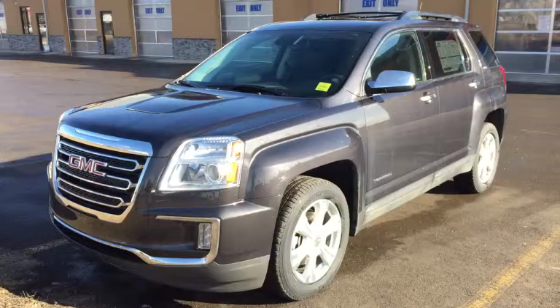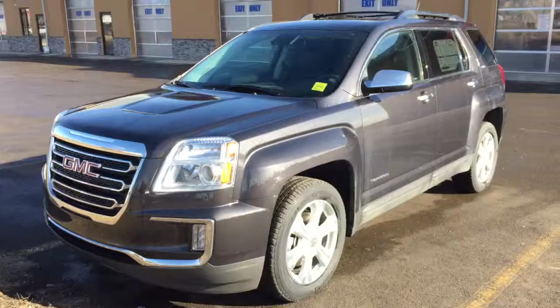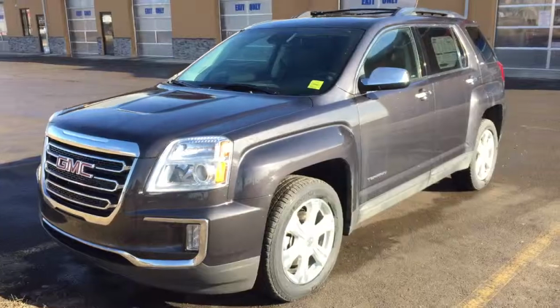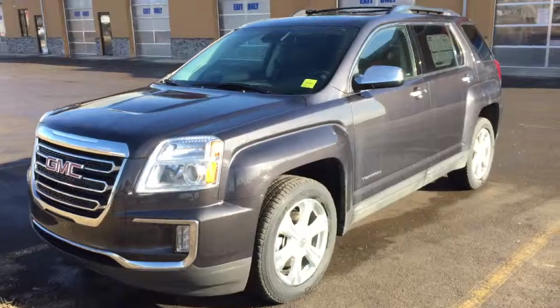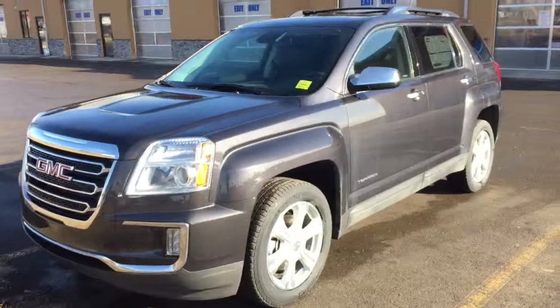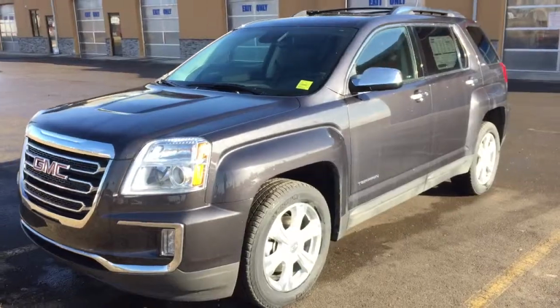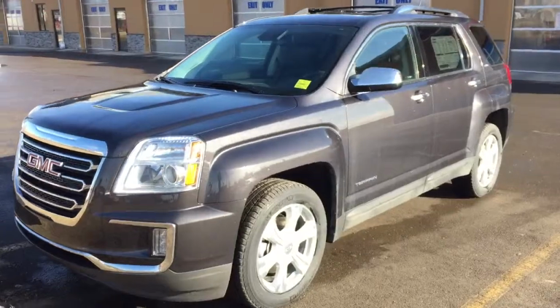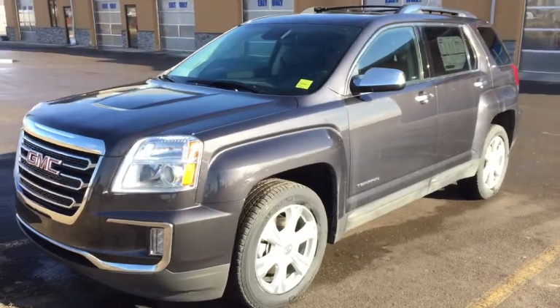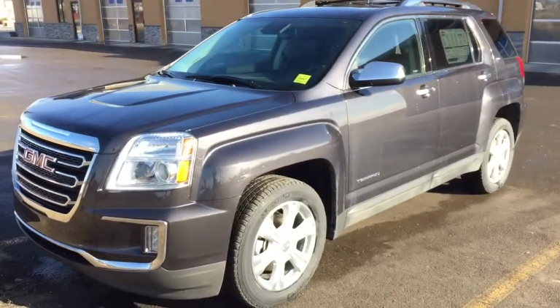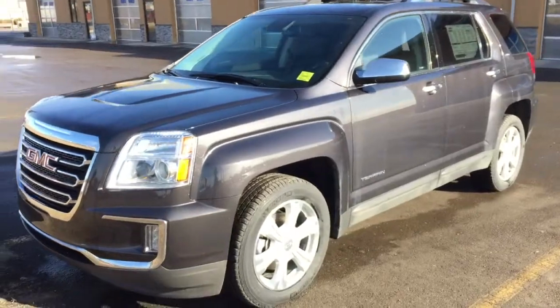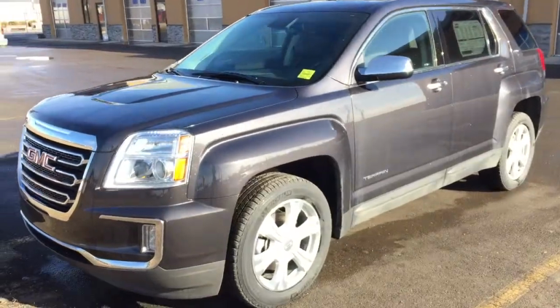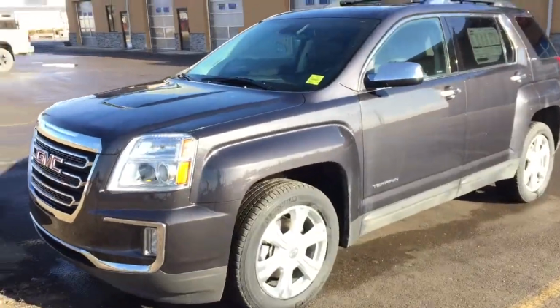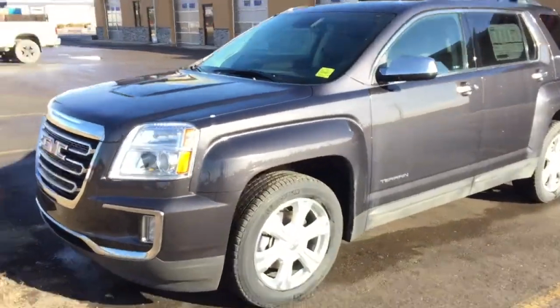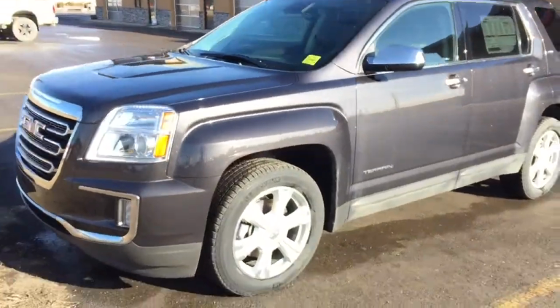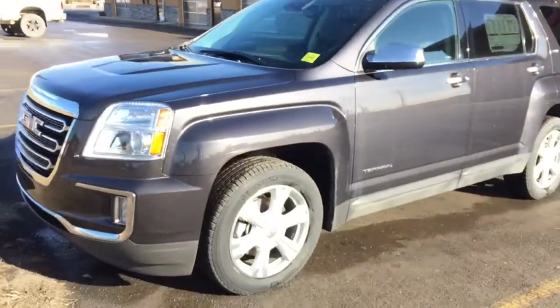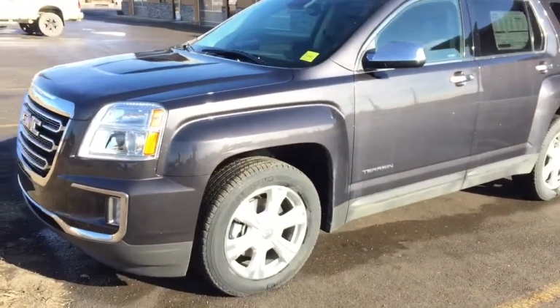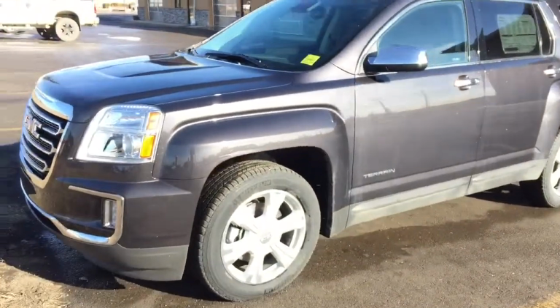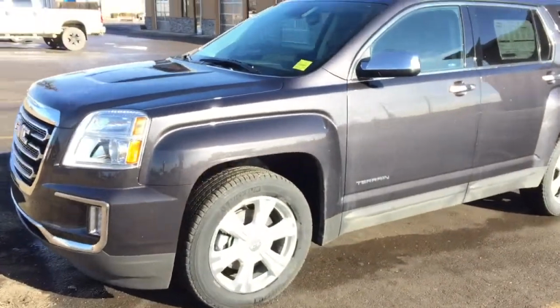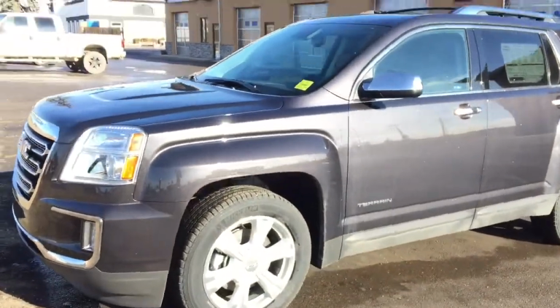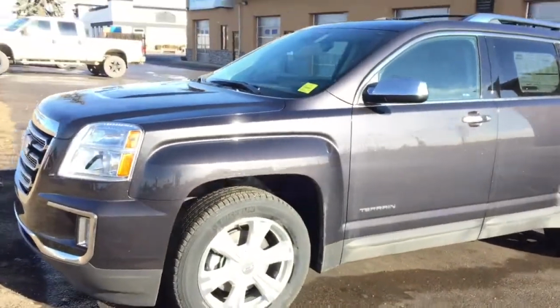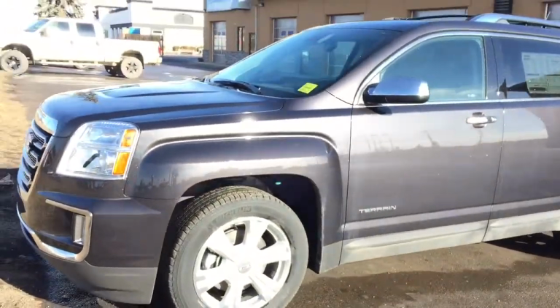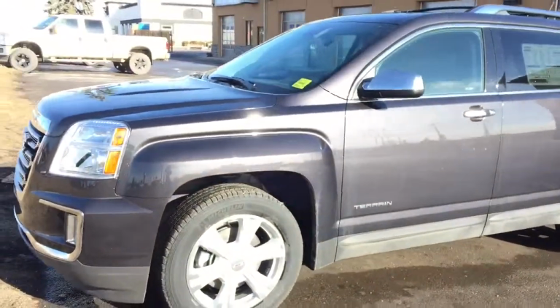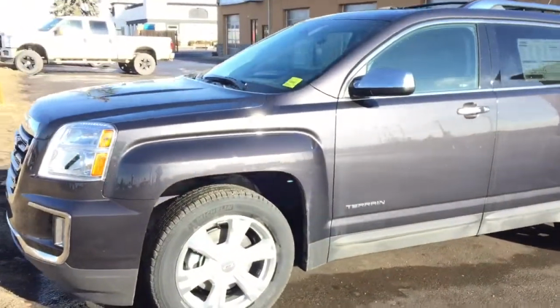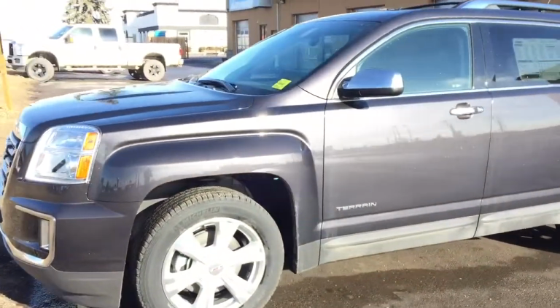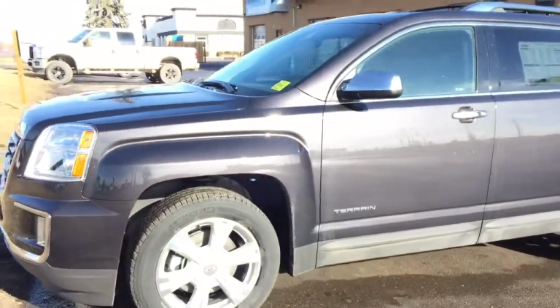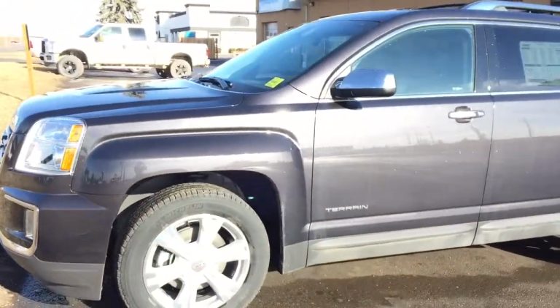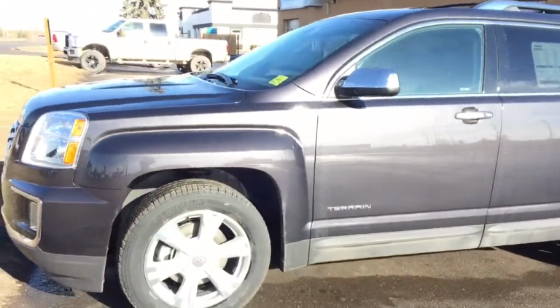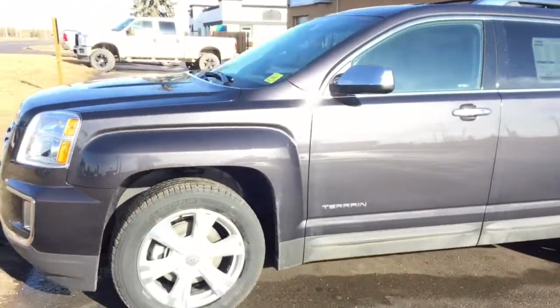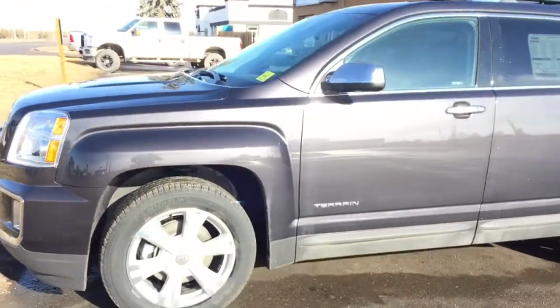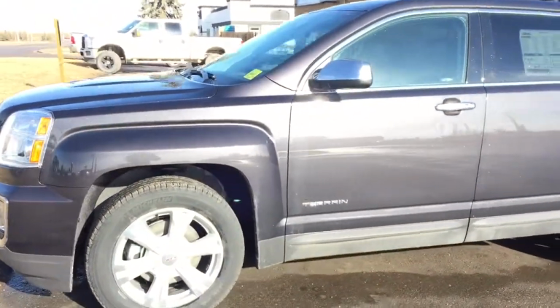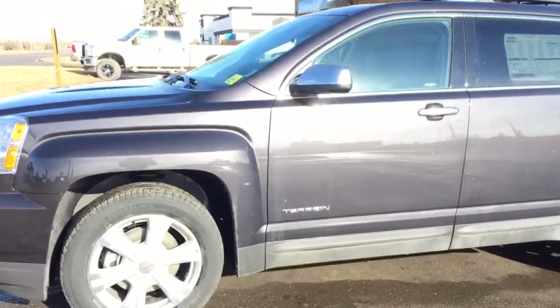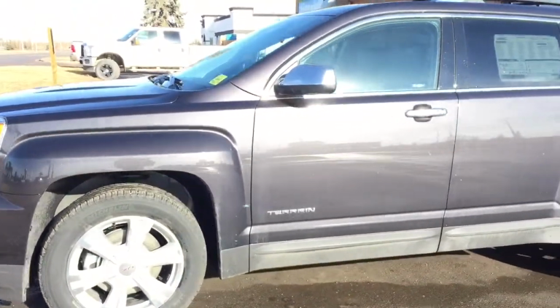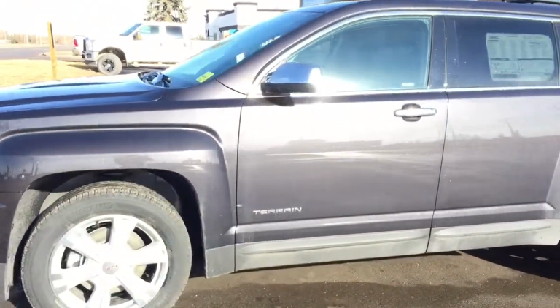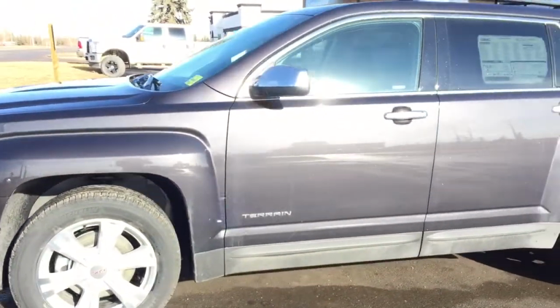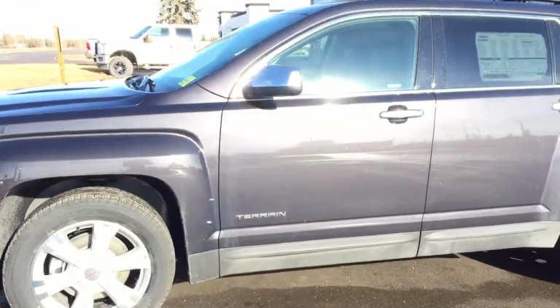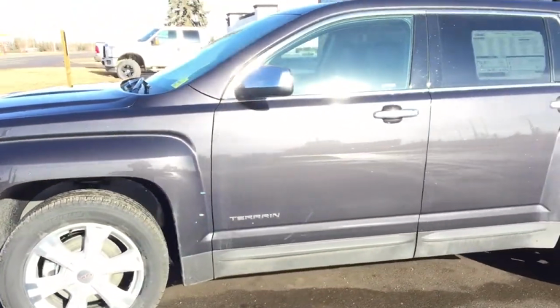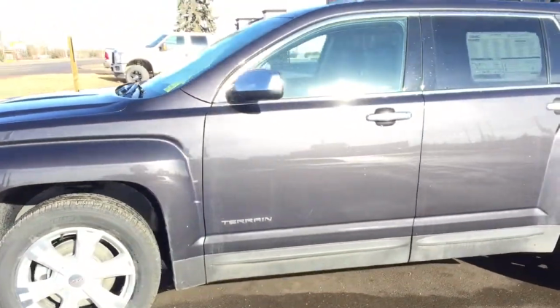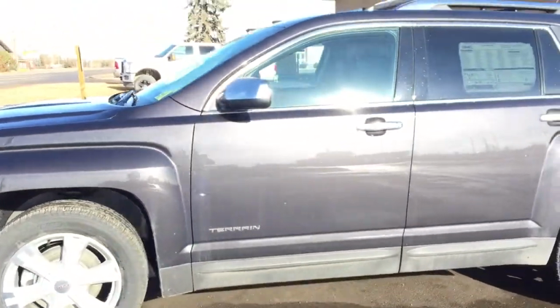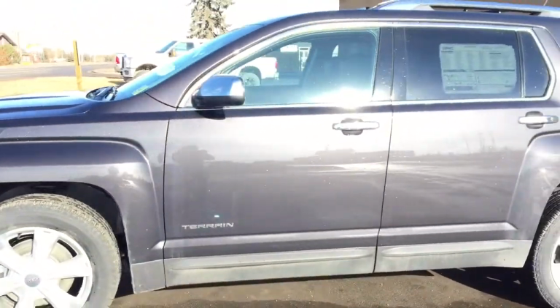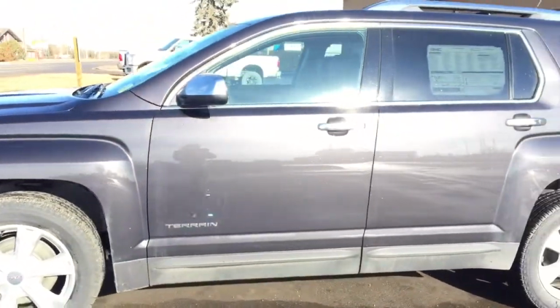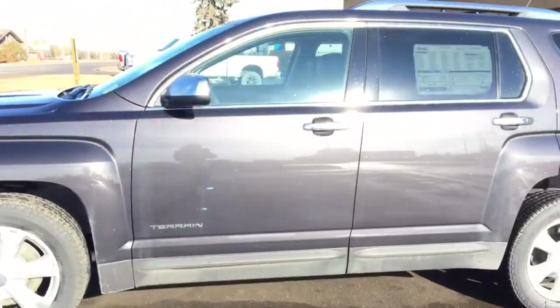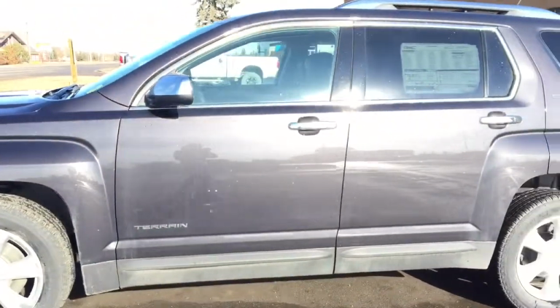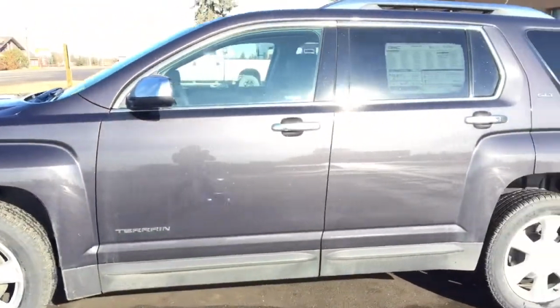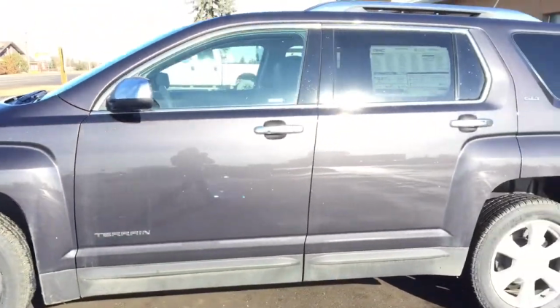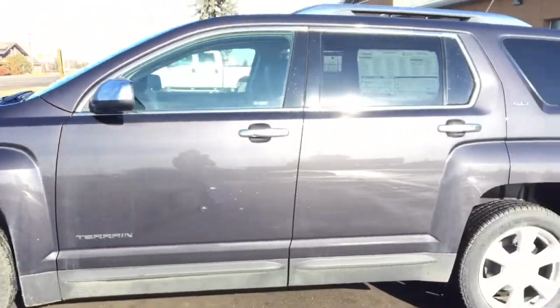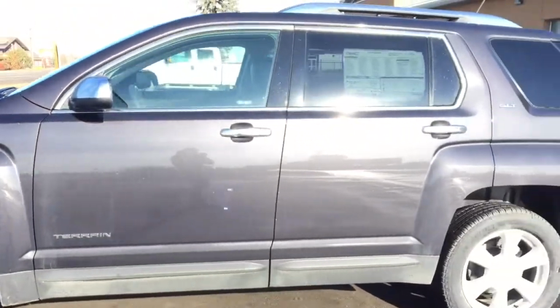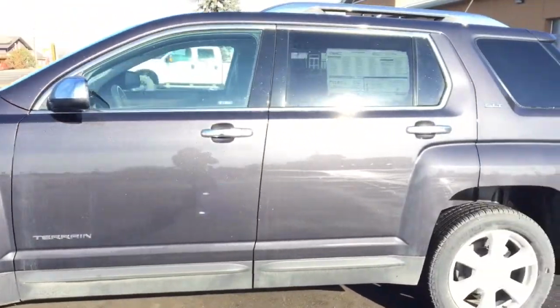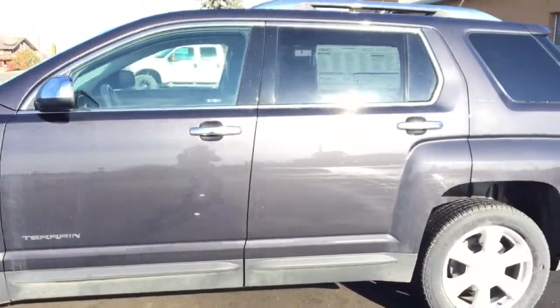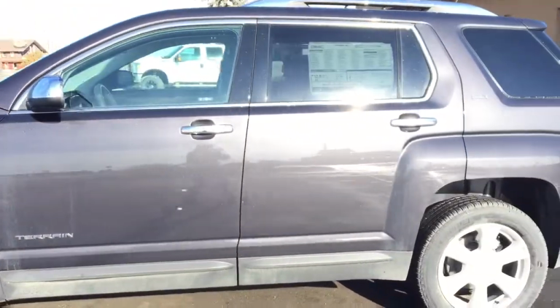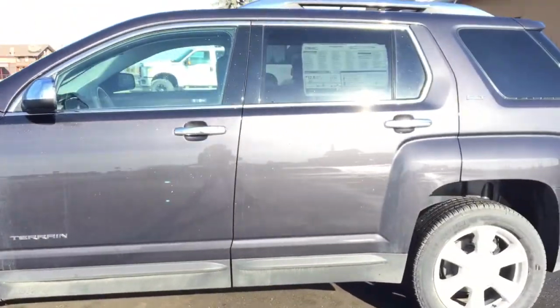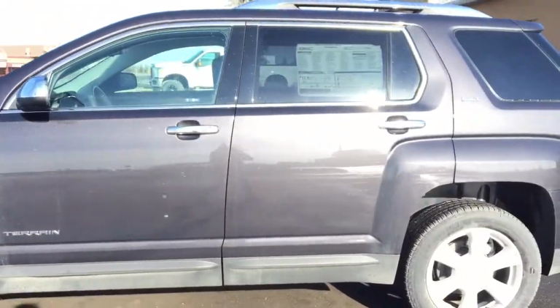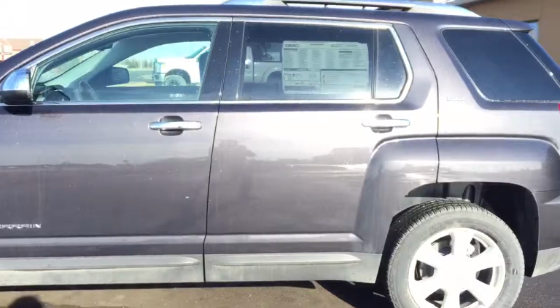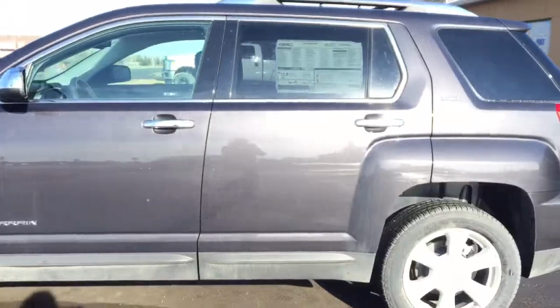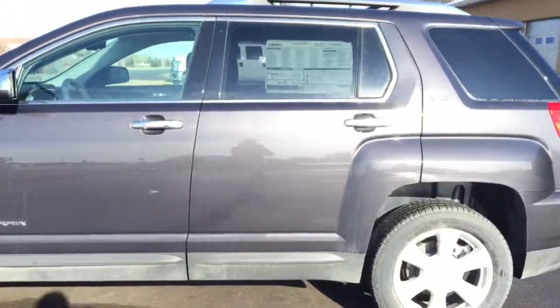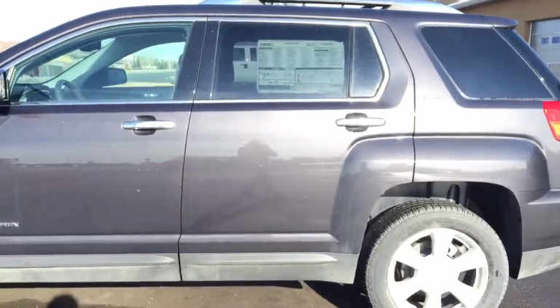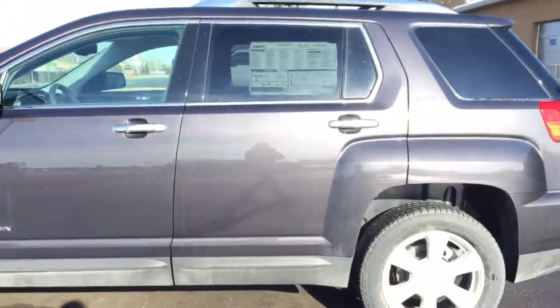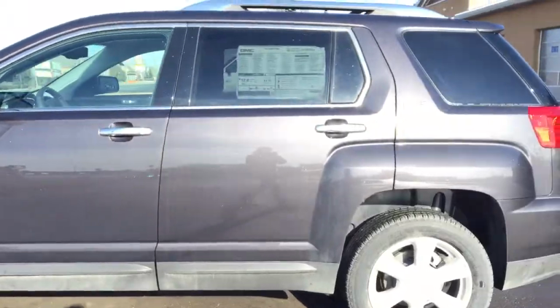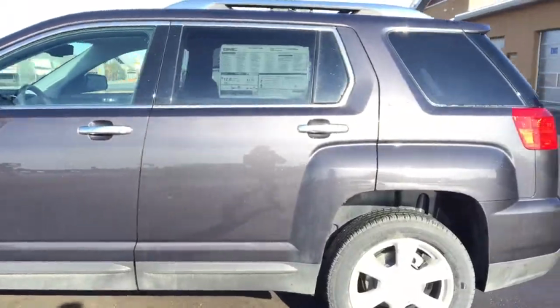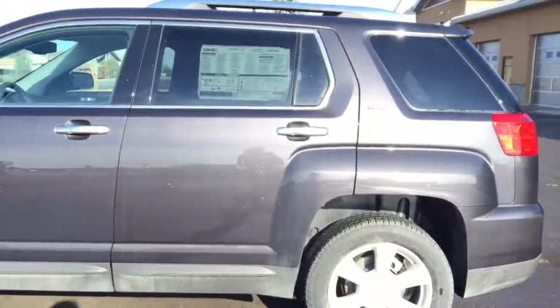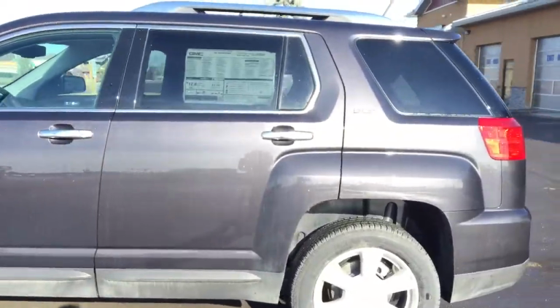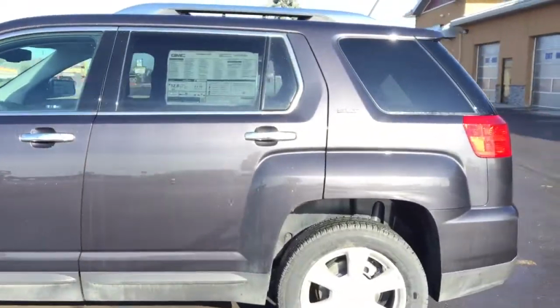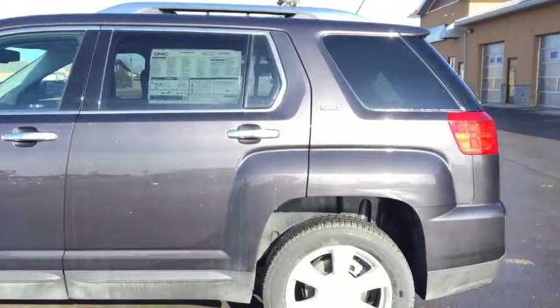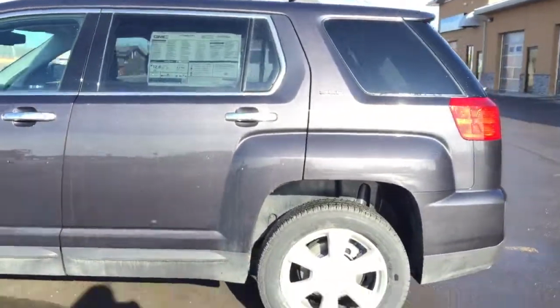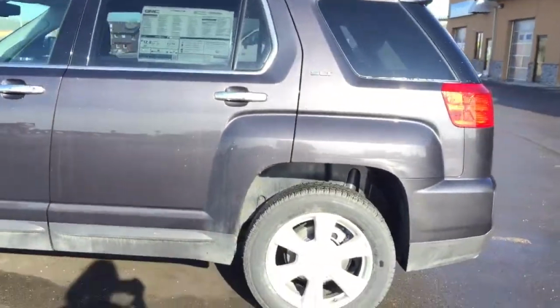Welcome to Davis Chevrolet. This is an all-new 2016 GMC Terrain in the color Iridium.